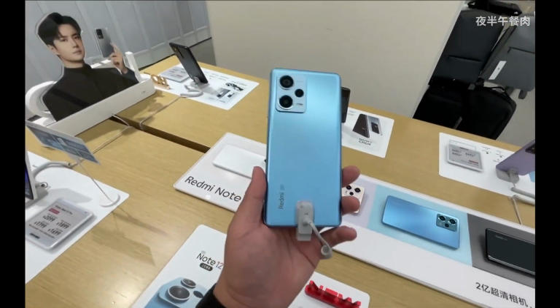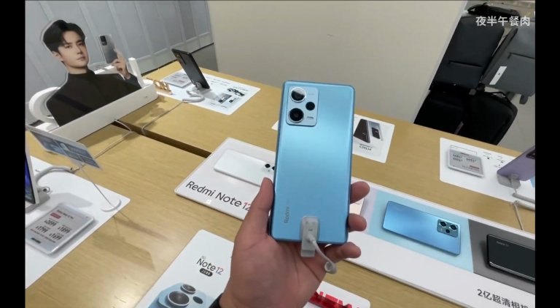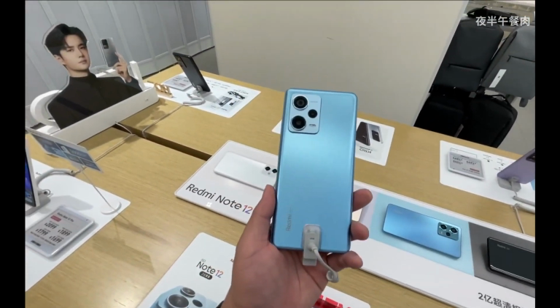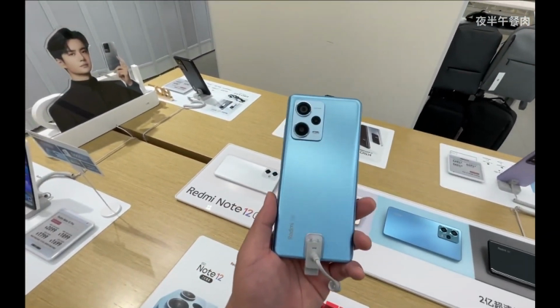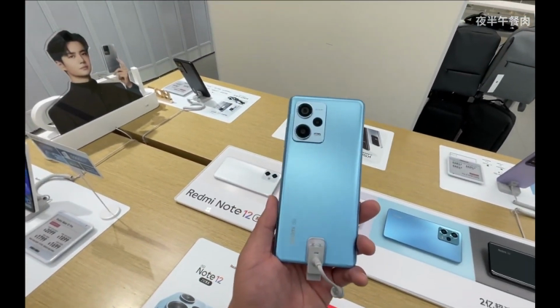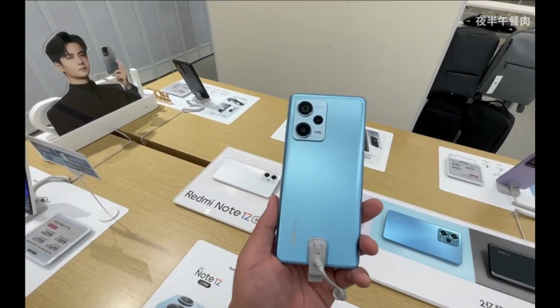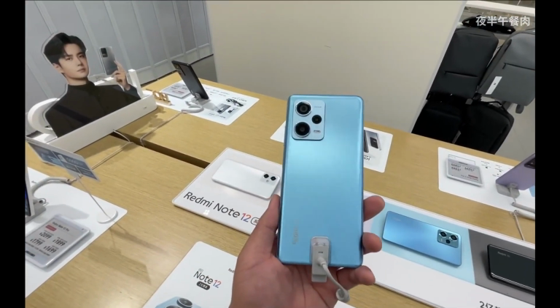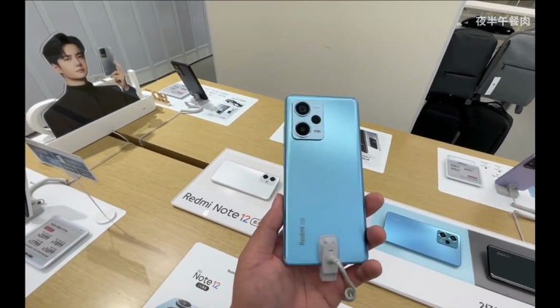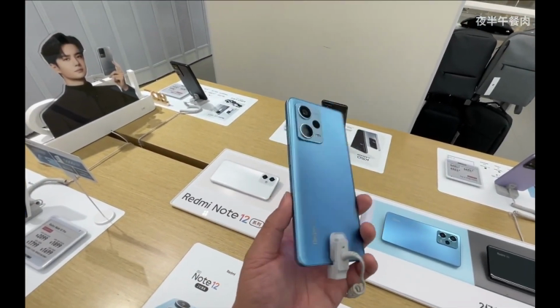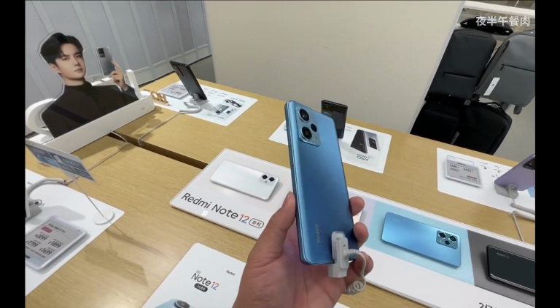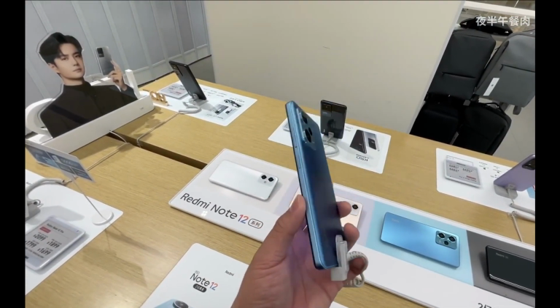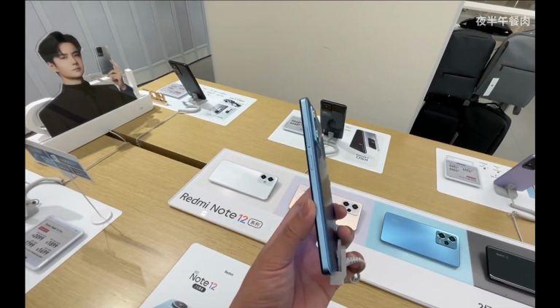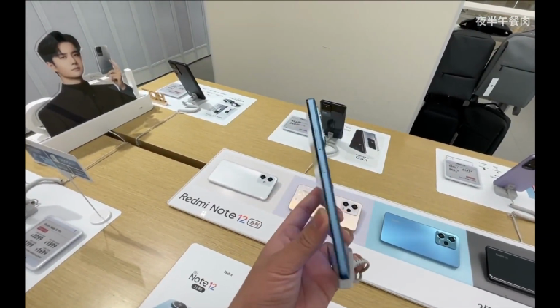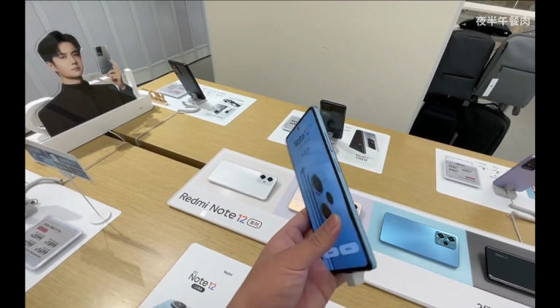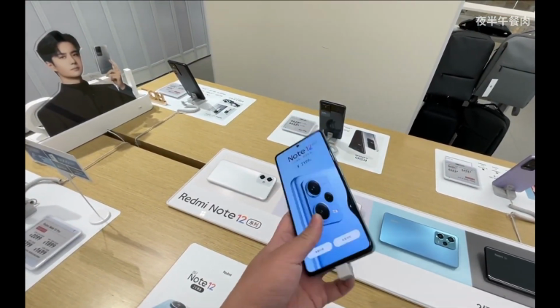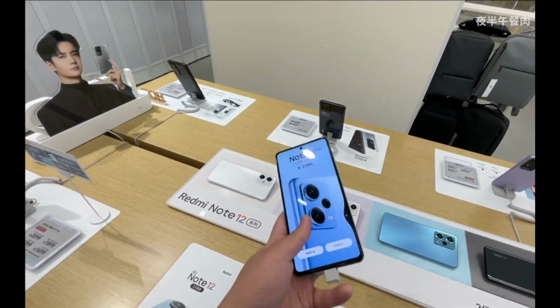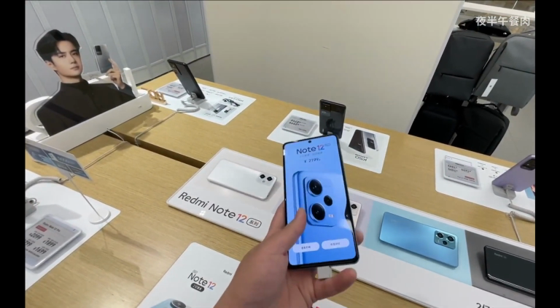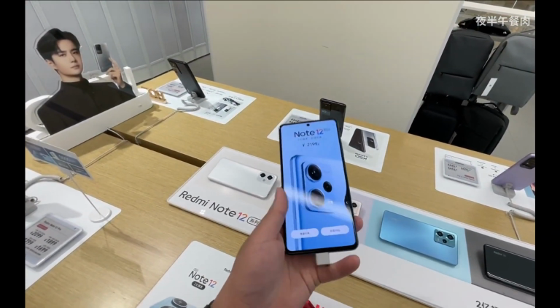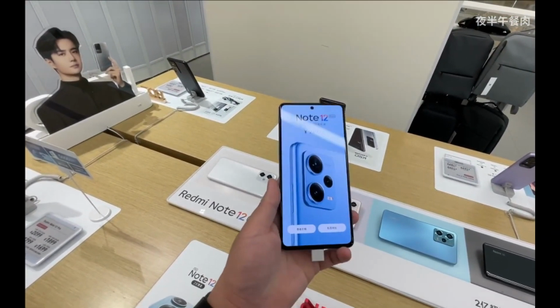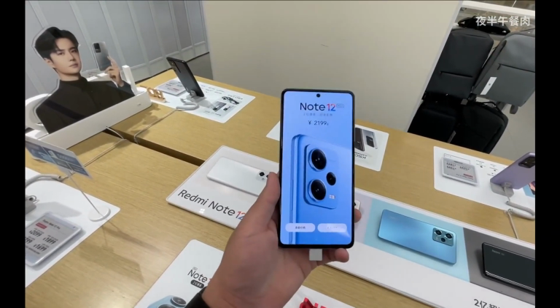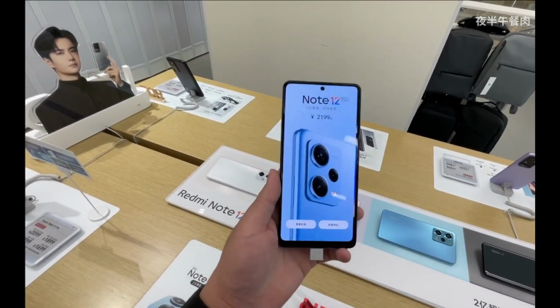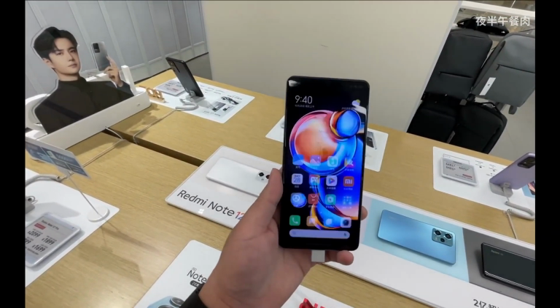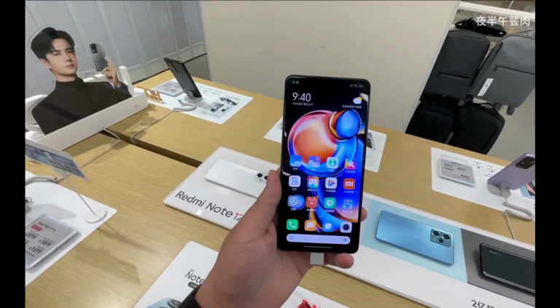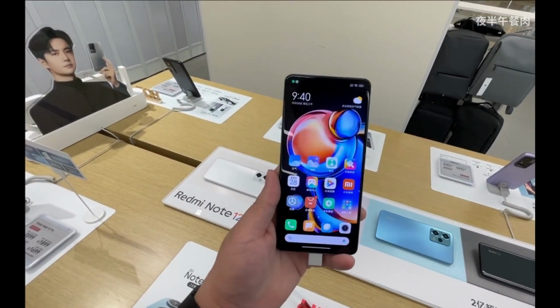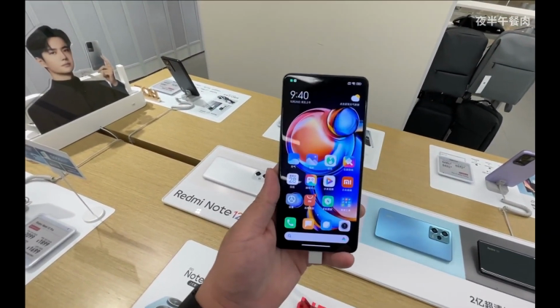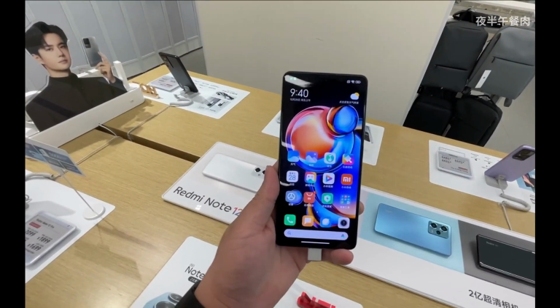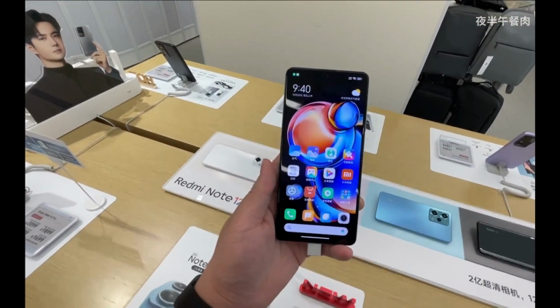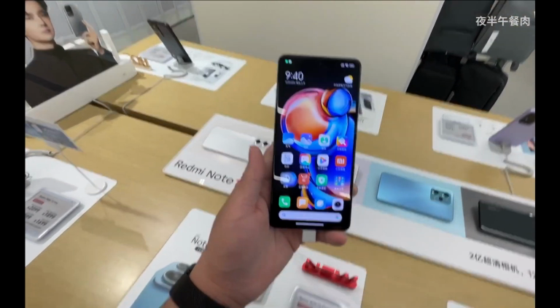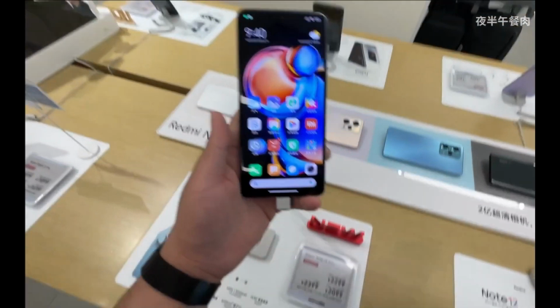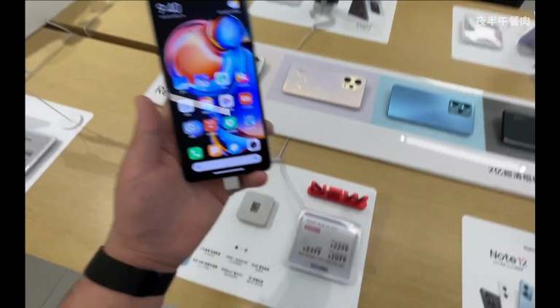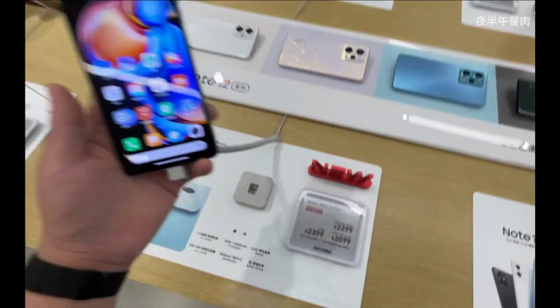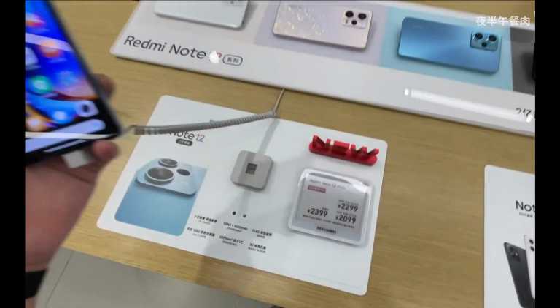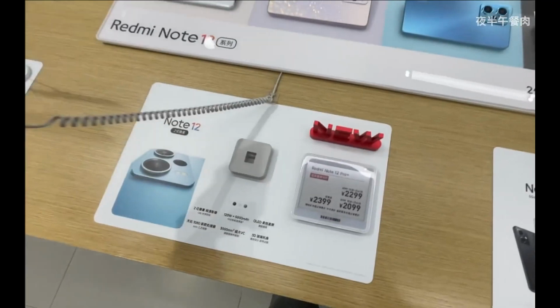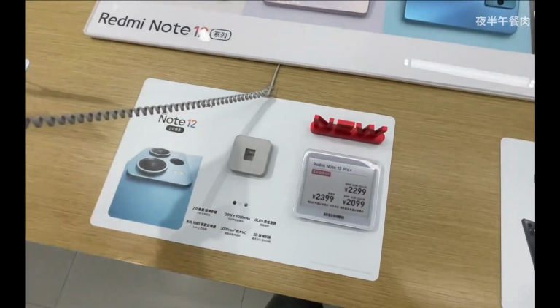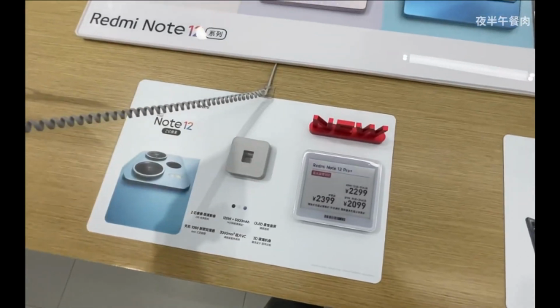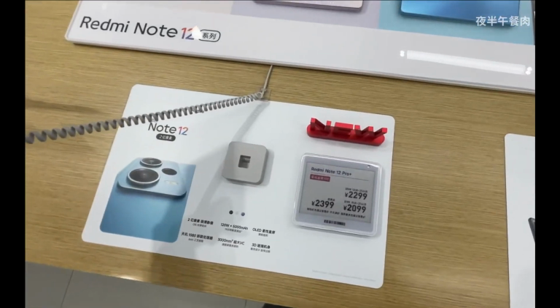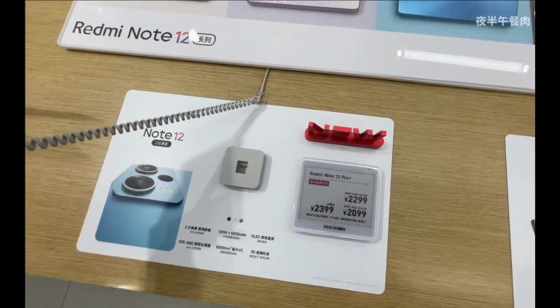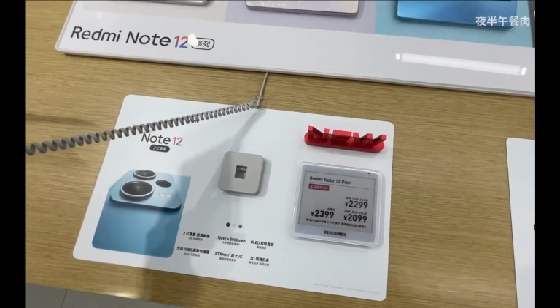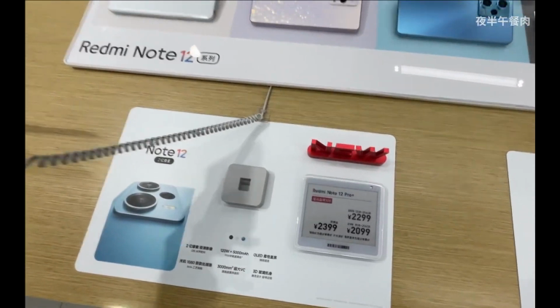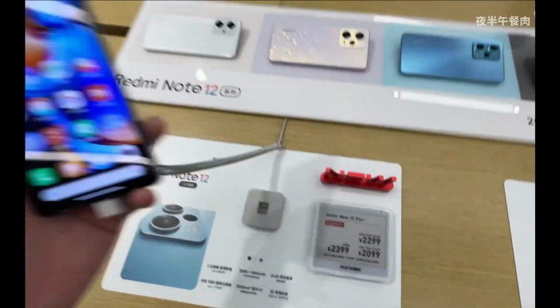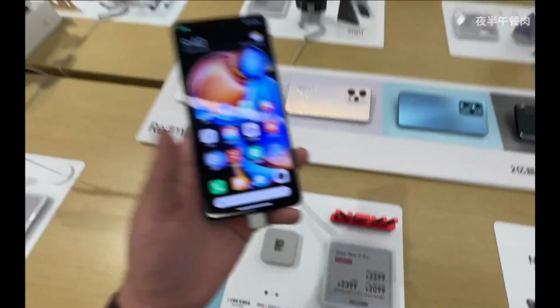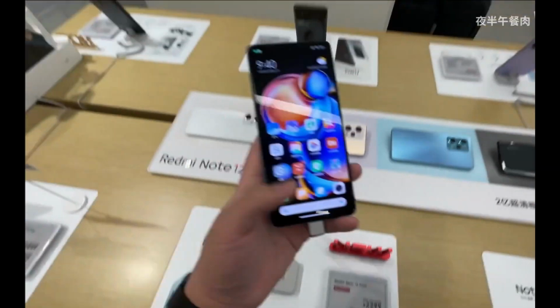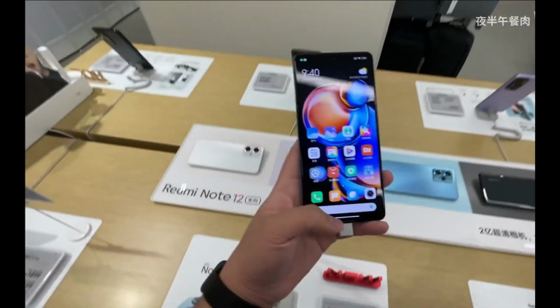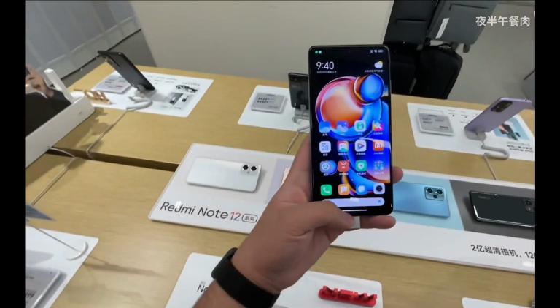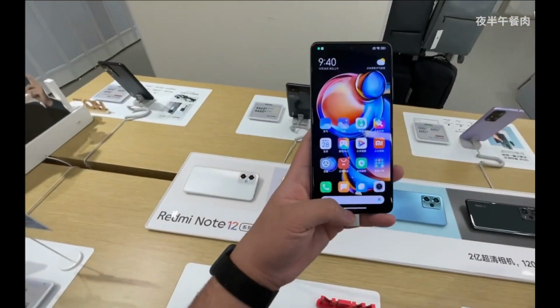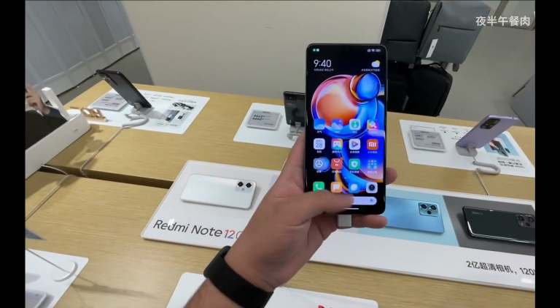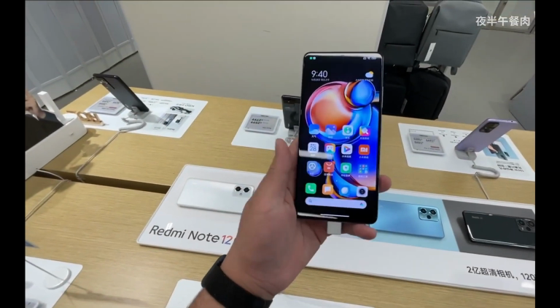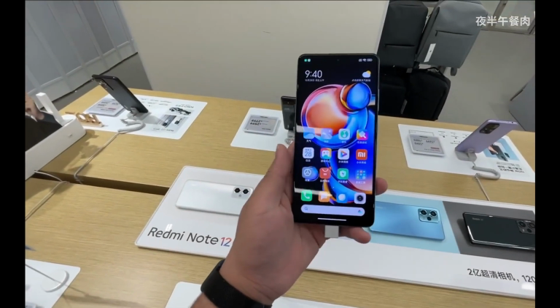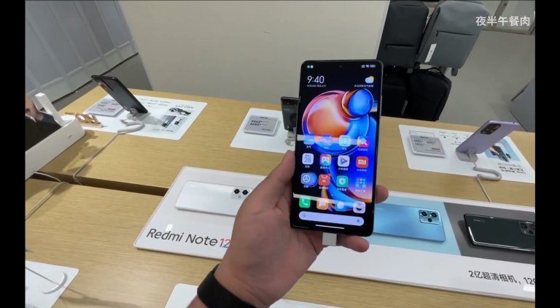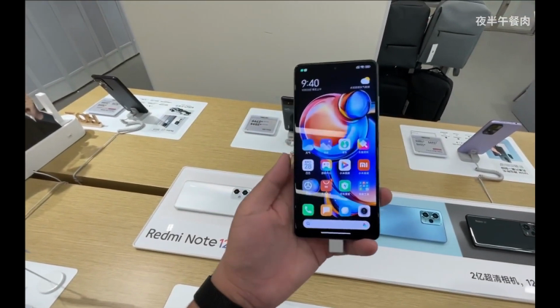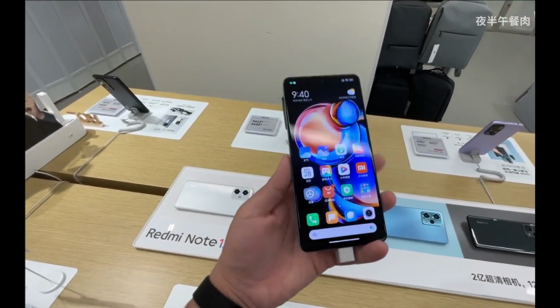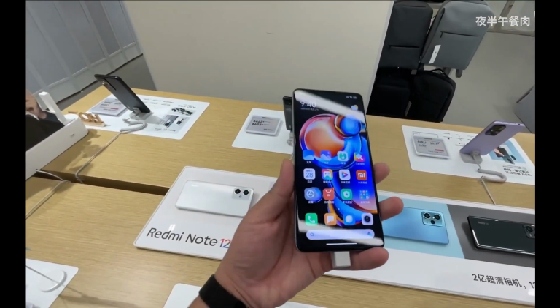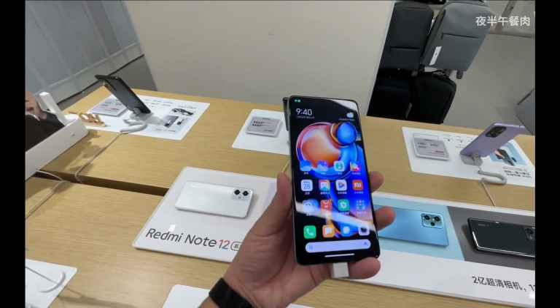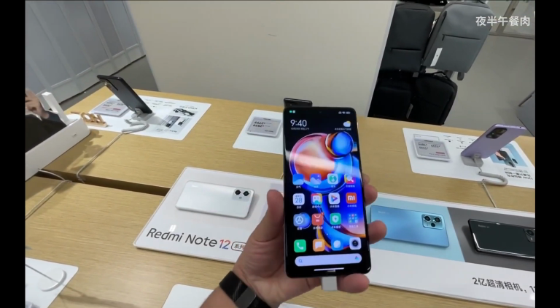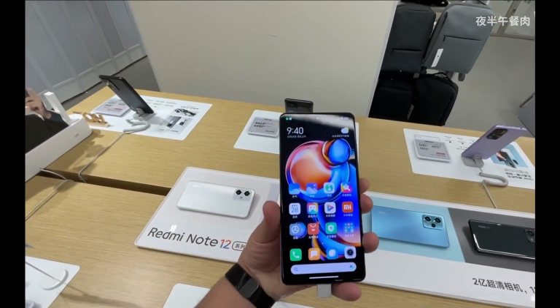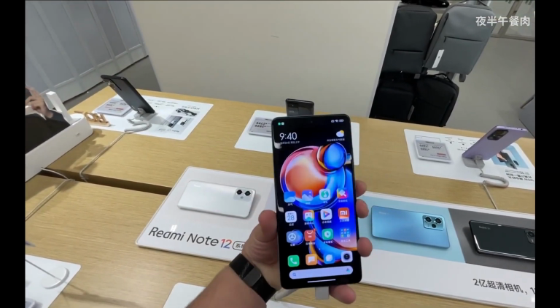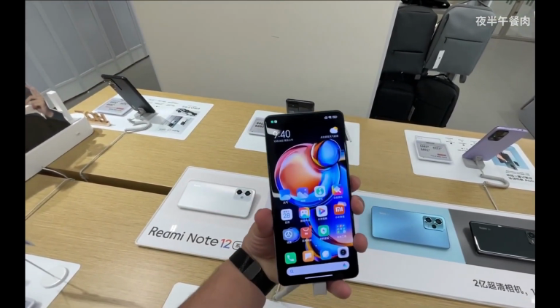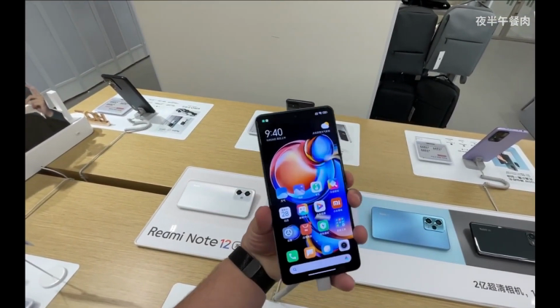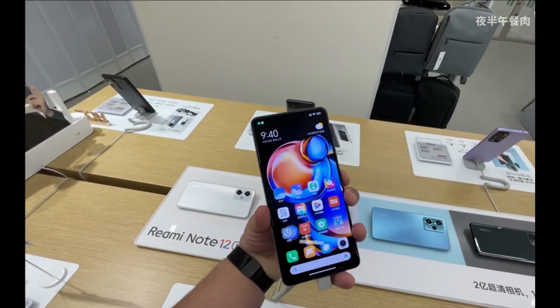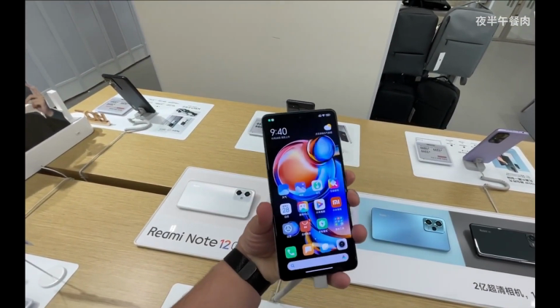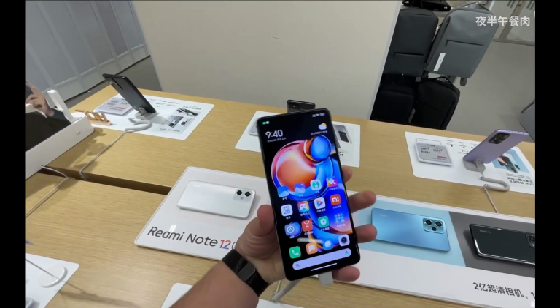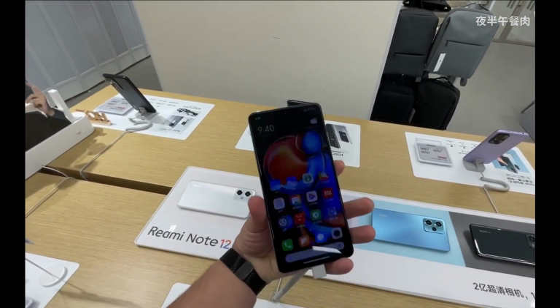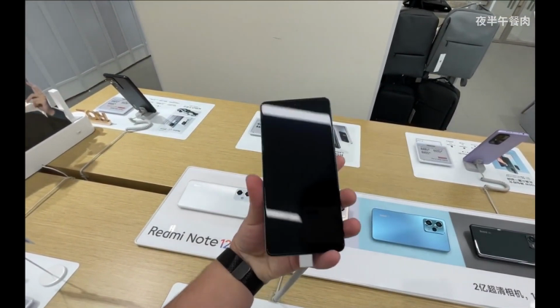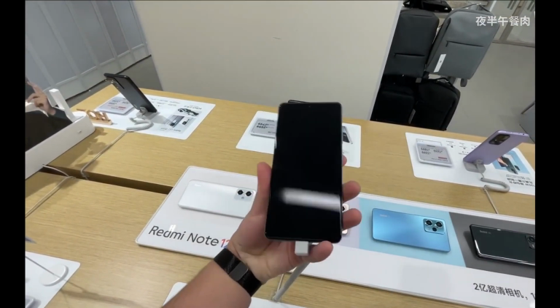Let me know your thoughts on this new device from Redmi in the comment section. Will you be buying the Note 12 or the Note 12 Pro? Thank you for watching — have a great day, bye bye!